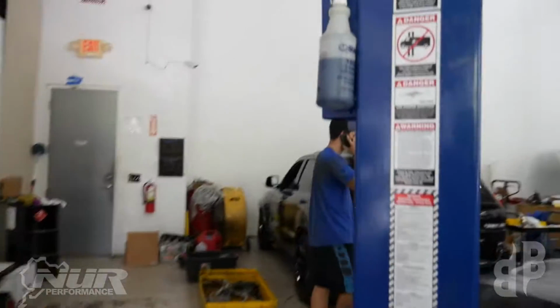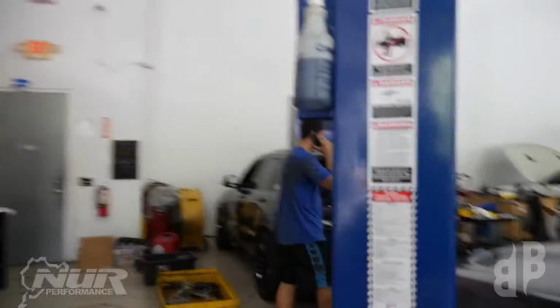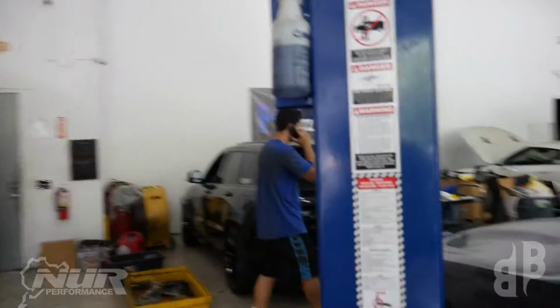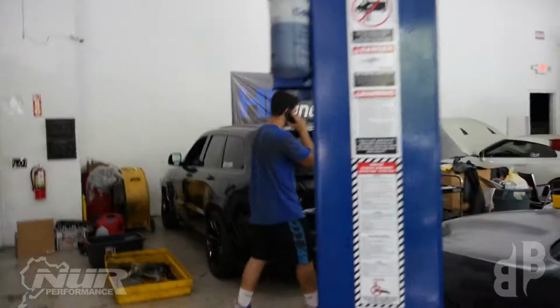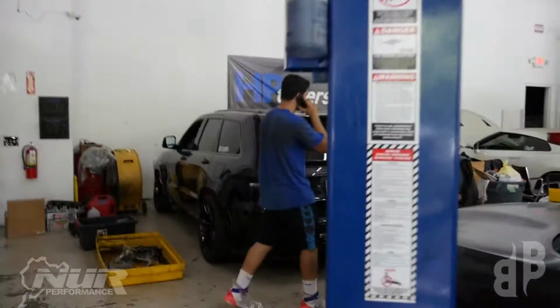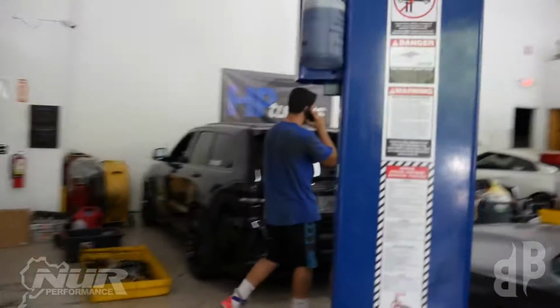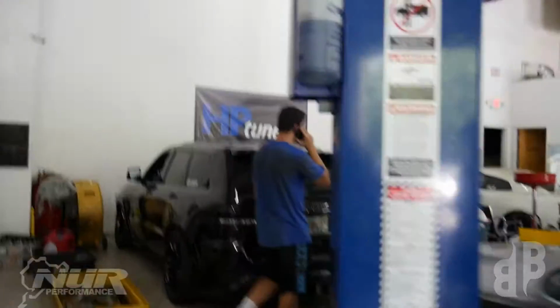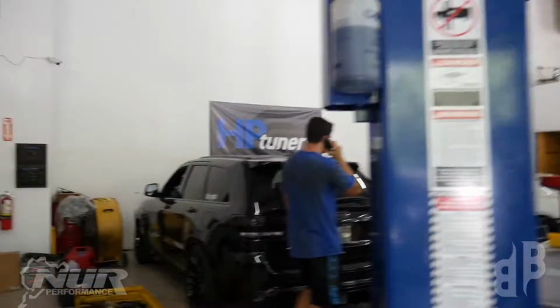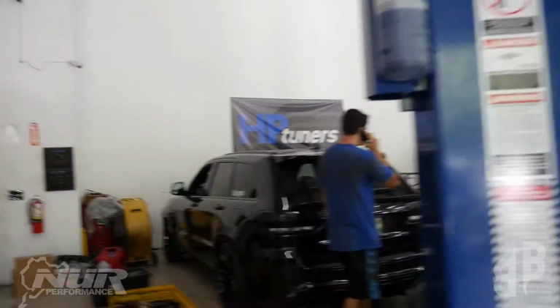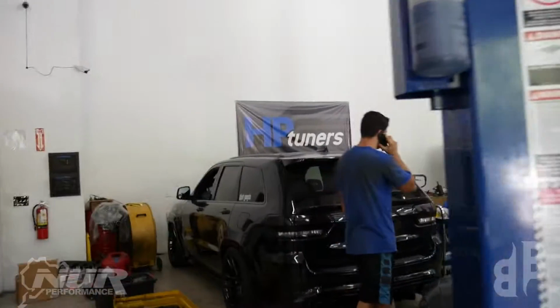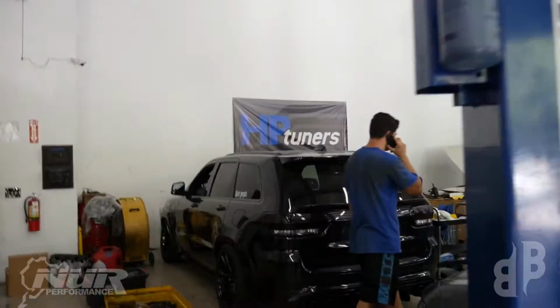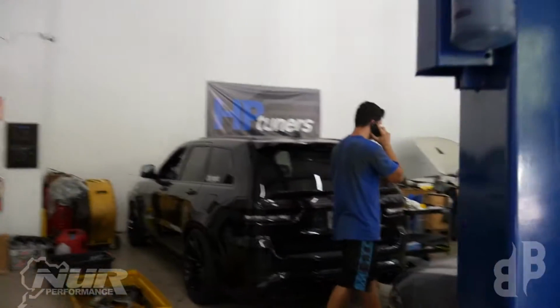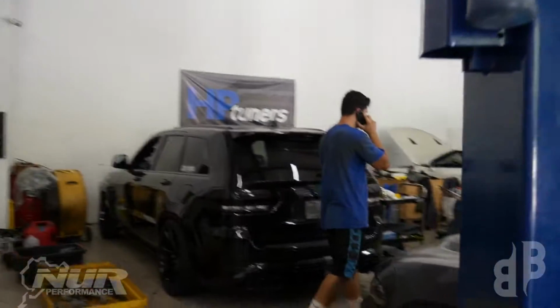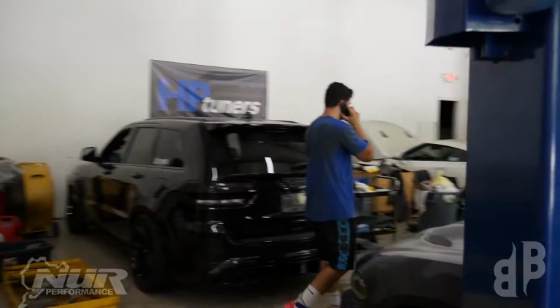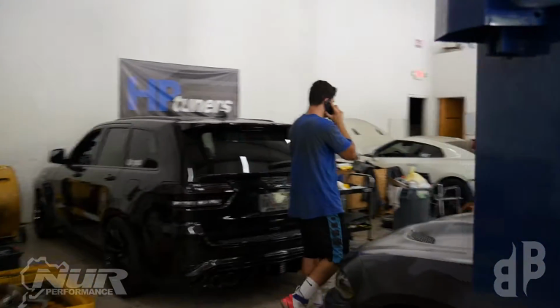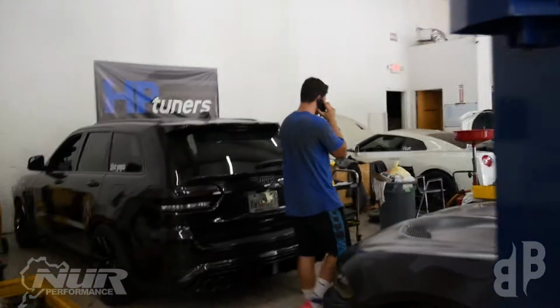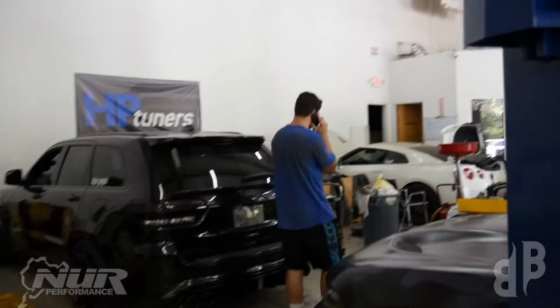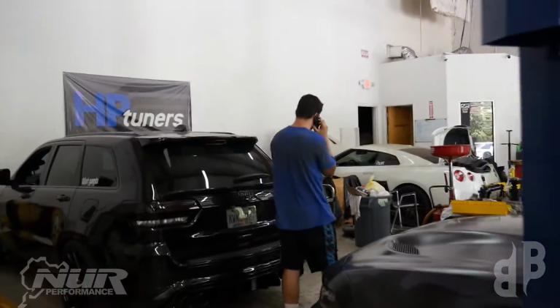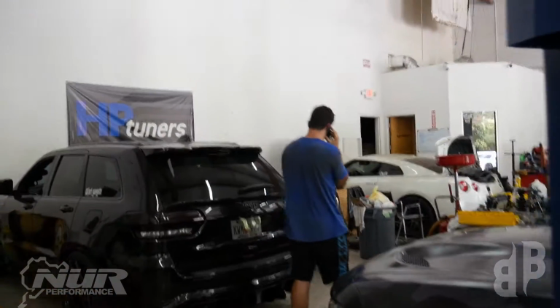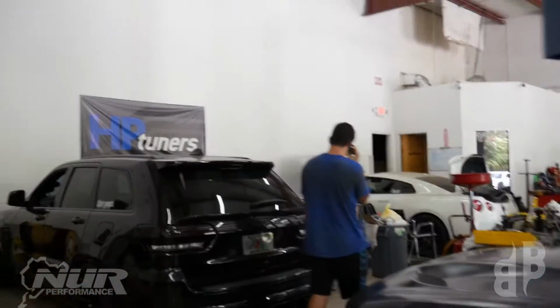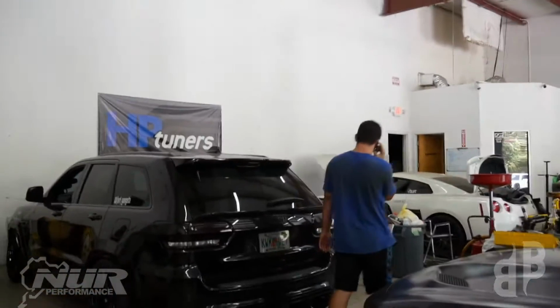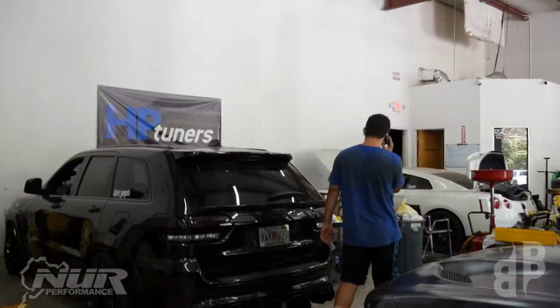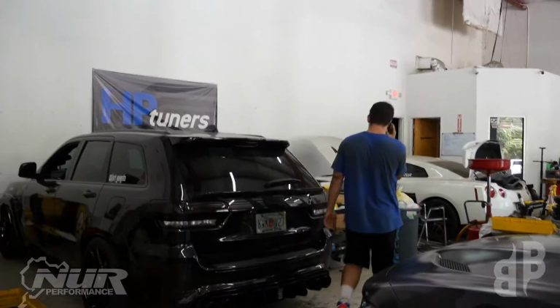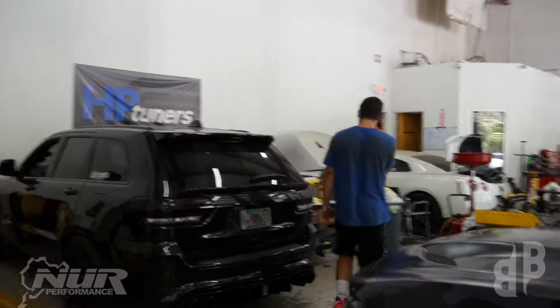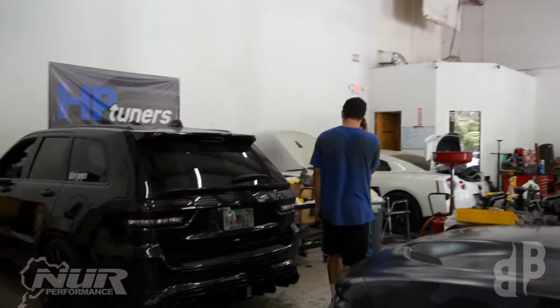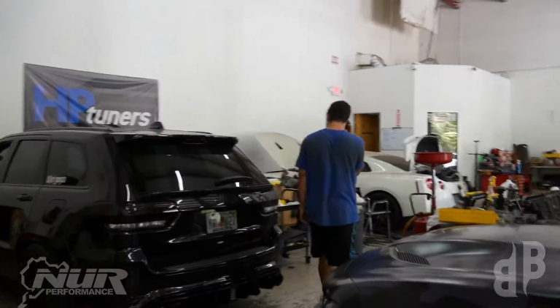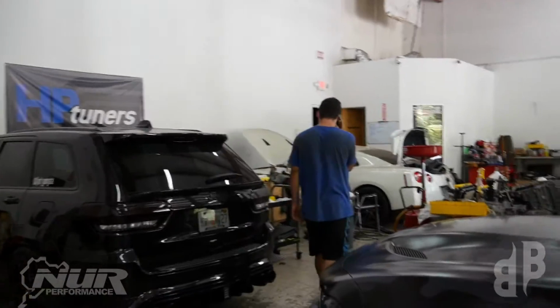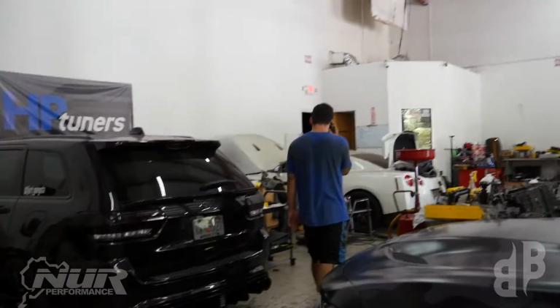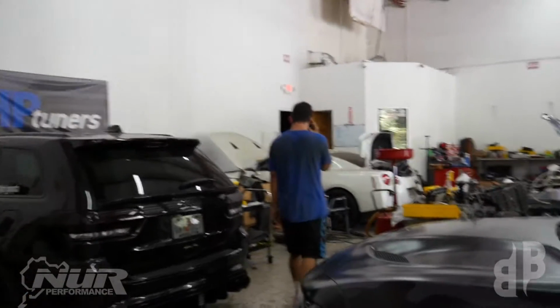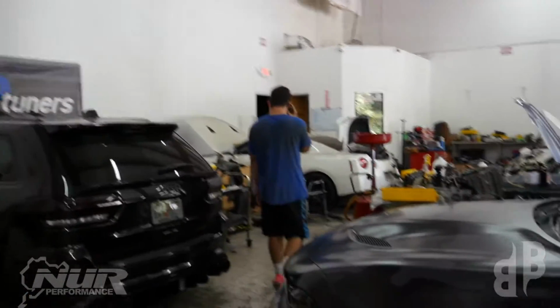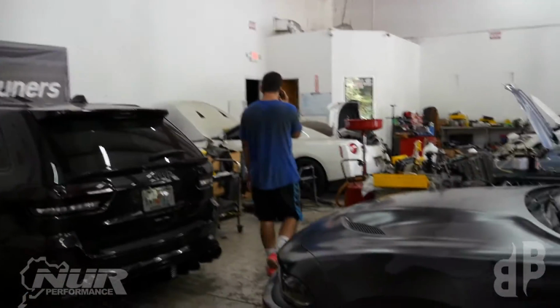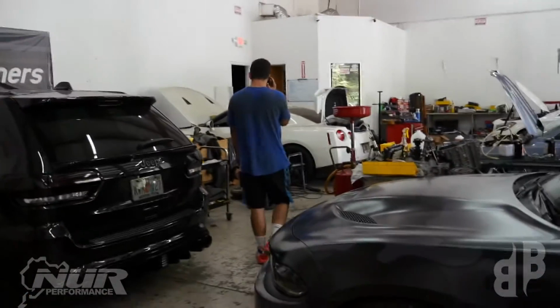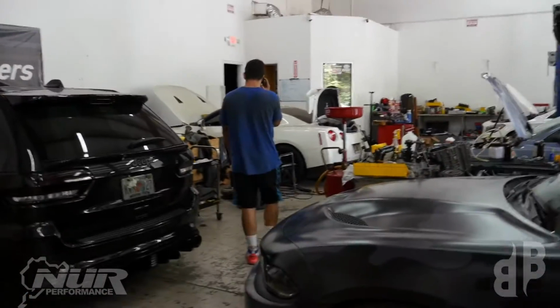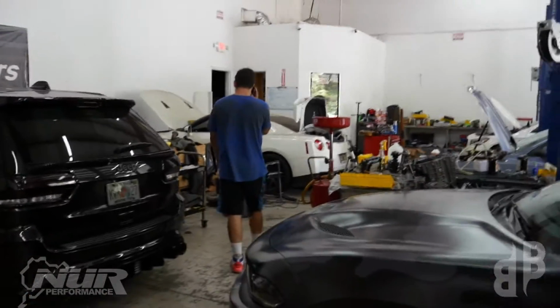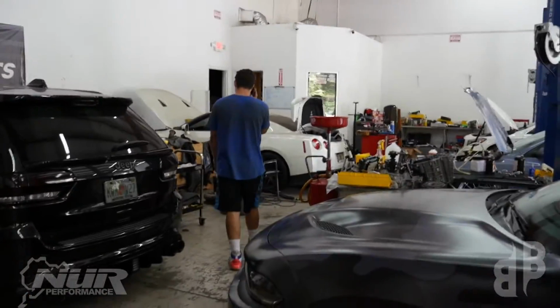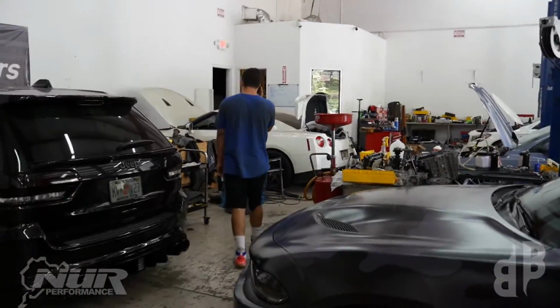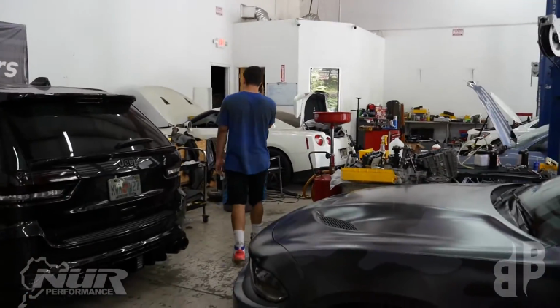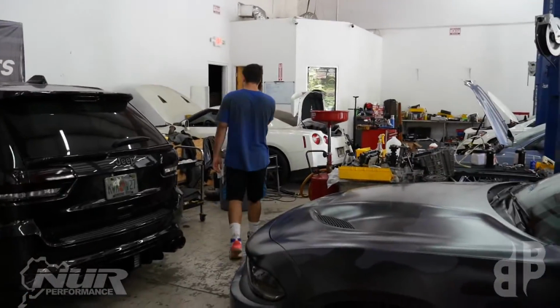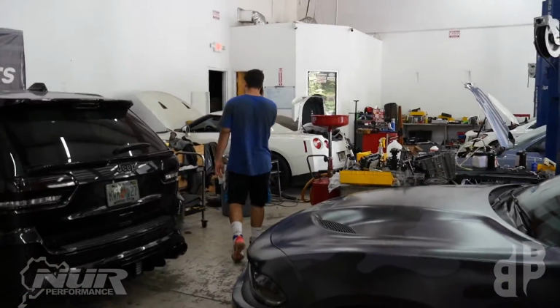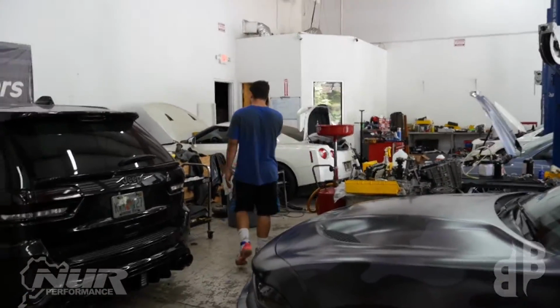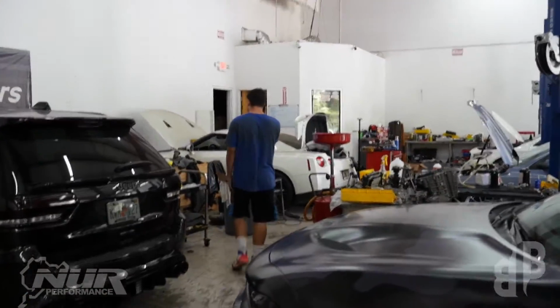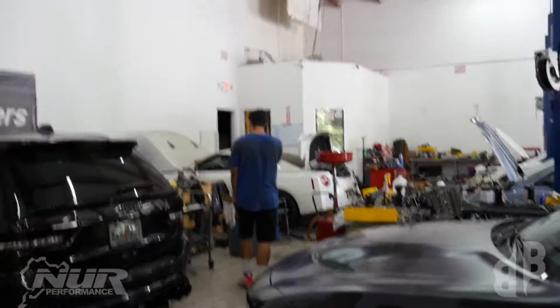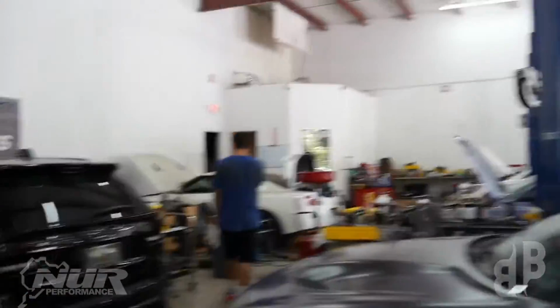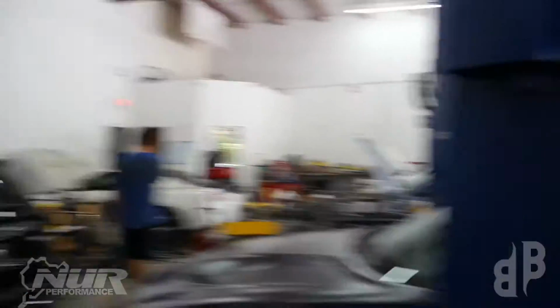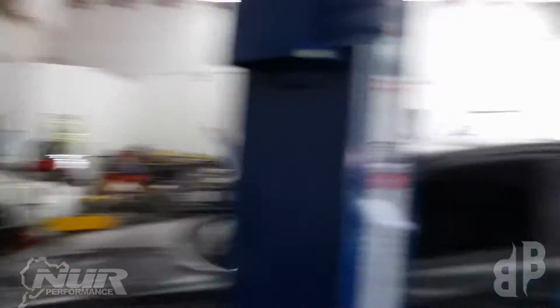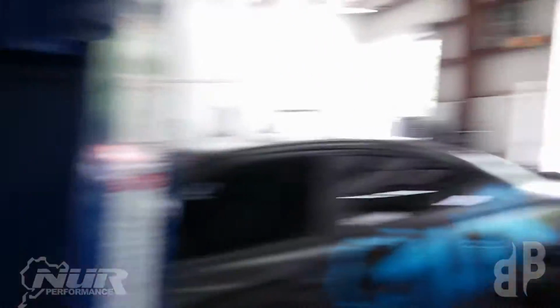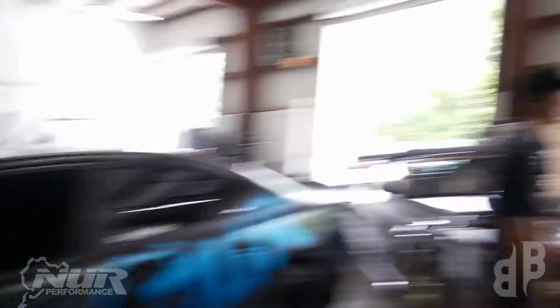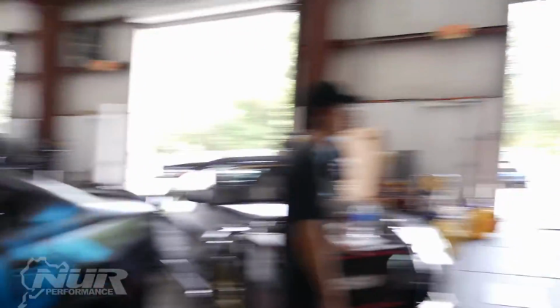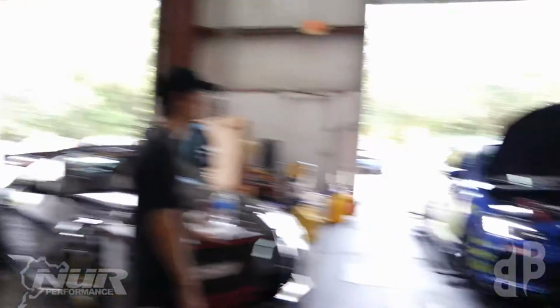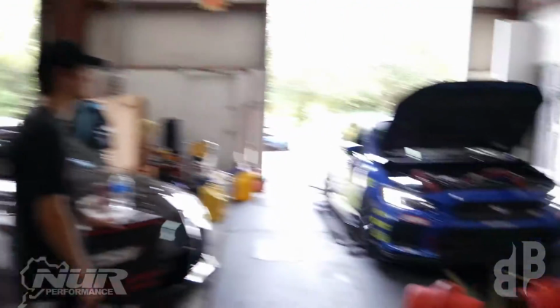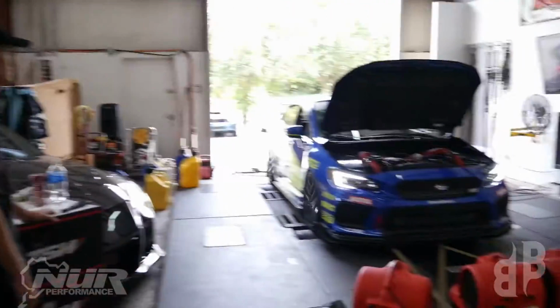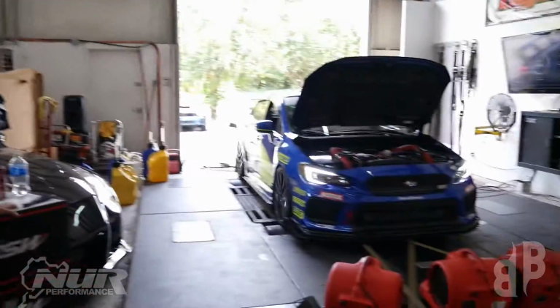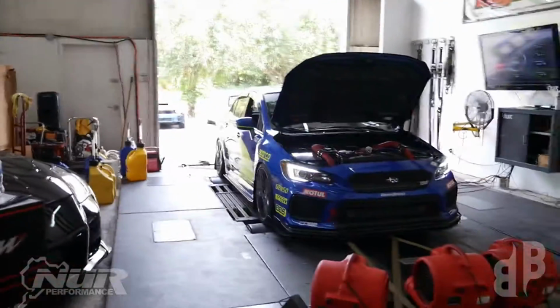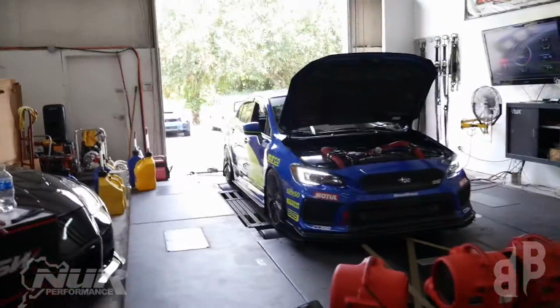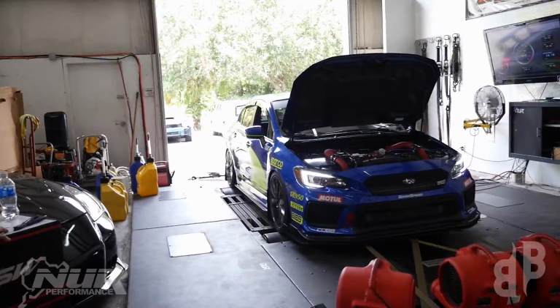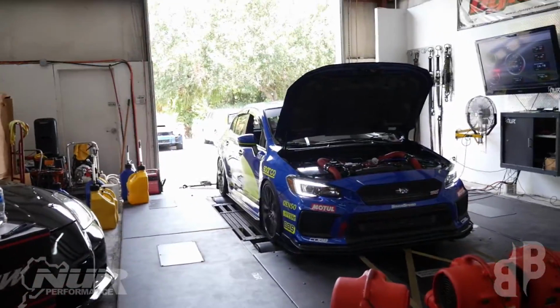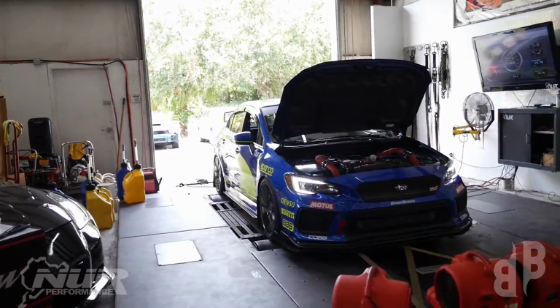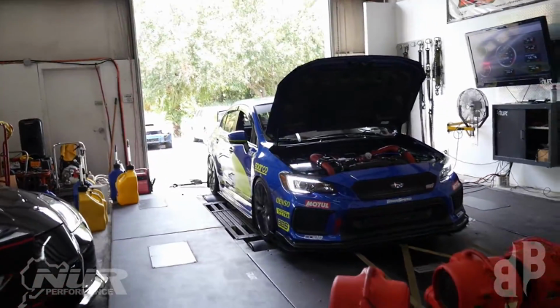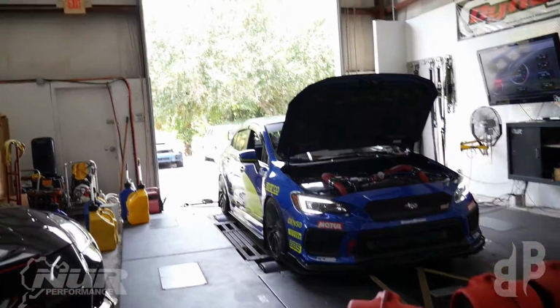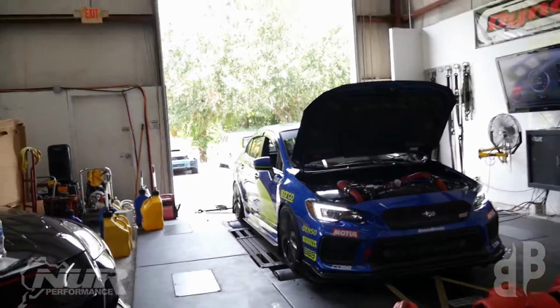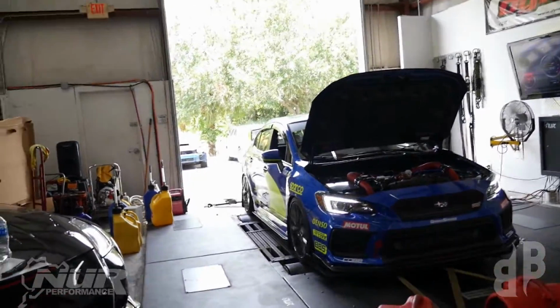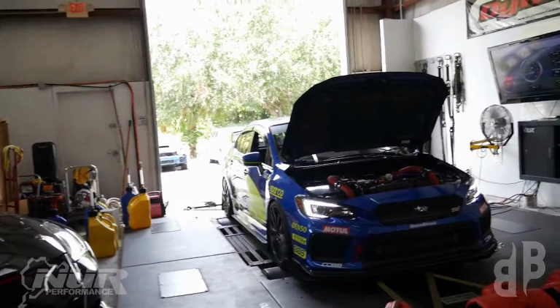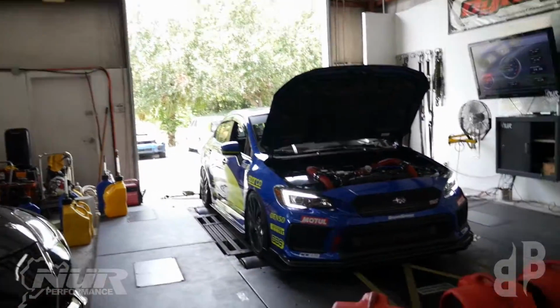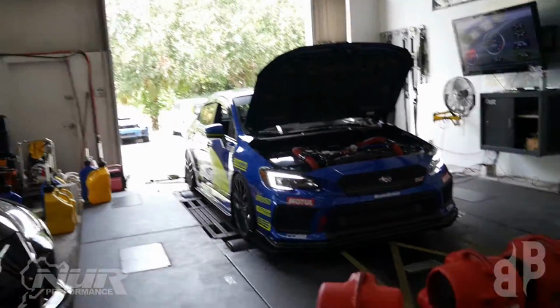This dude's really trying to order a pizza in the shop — wow, there's a dyno tune going on!